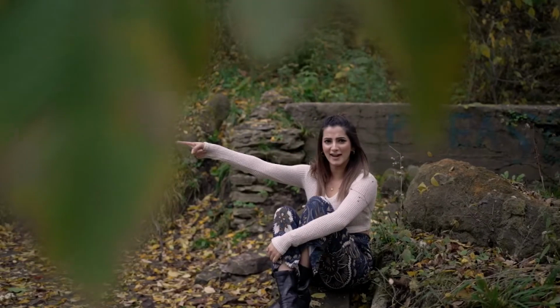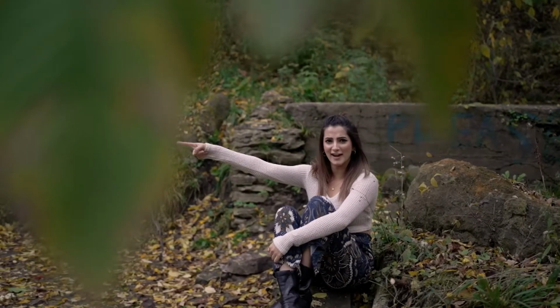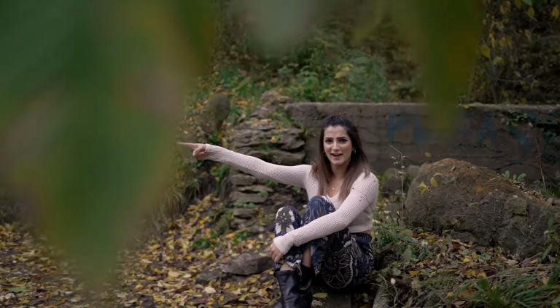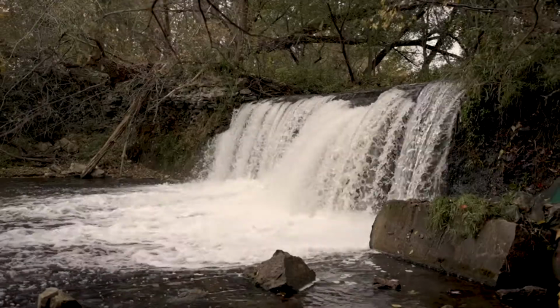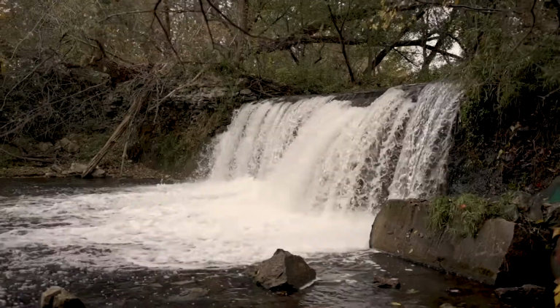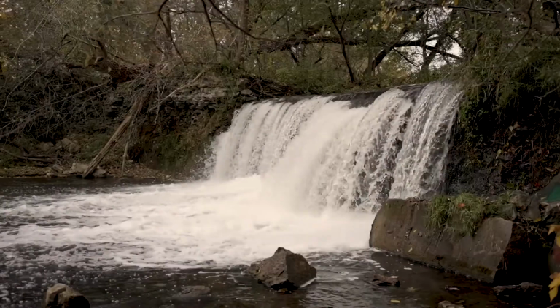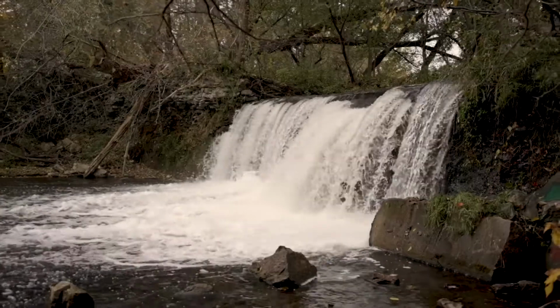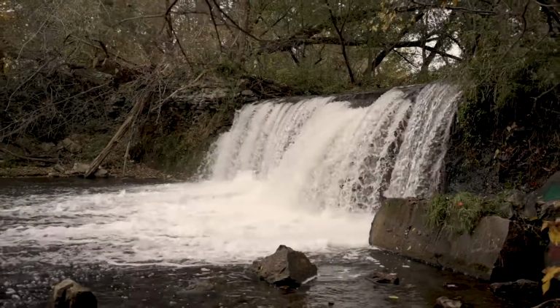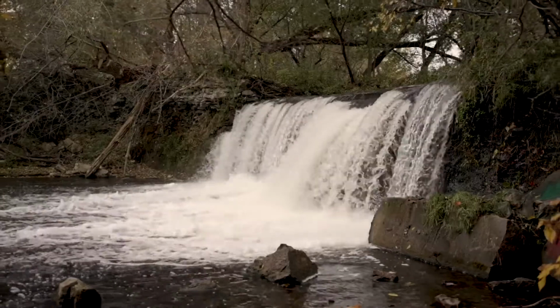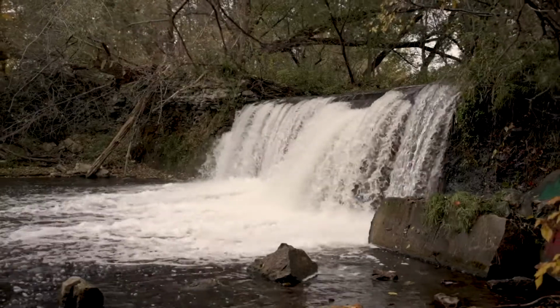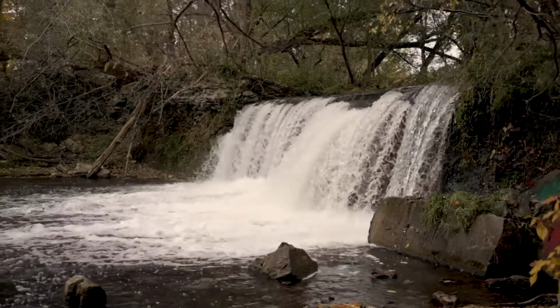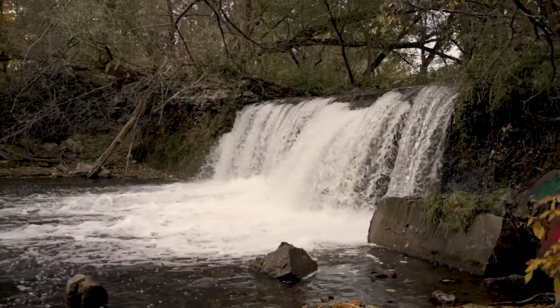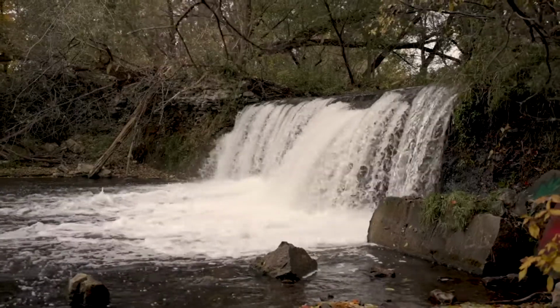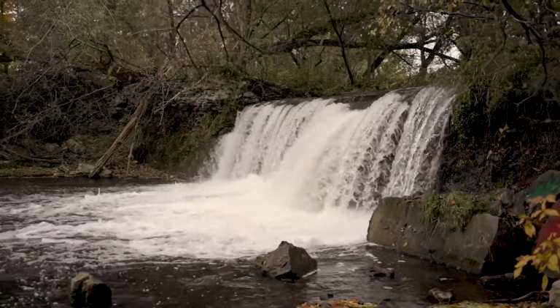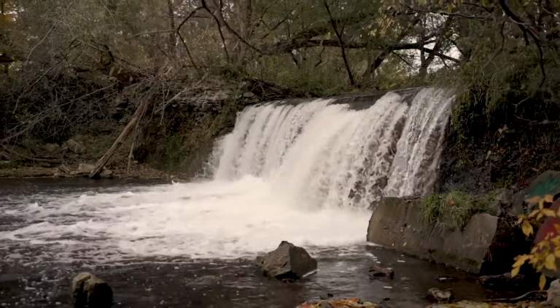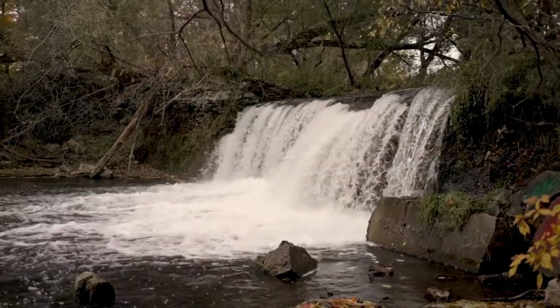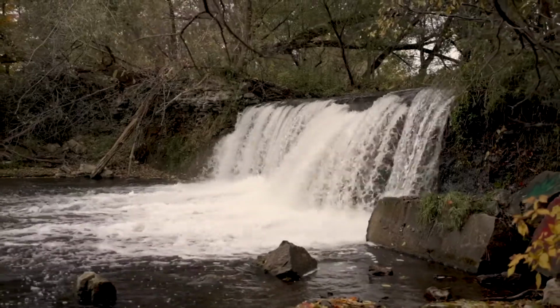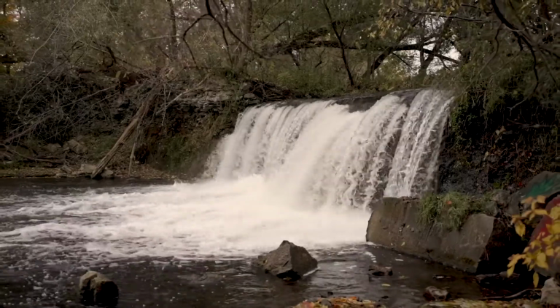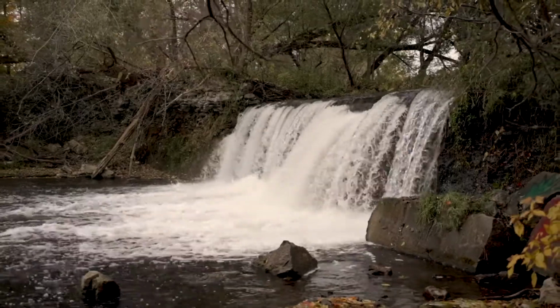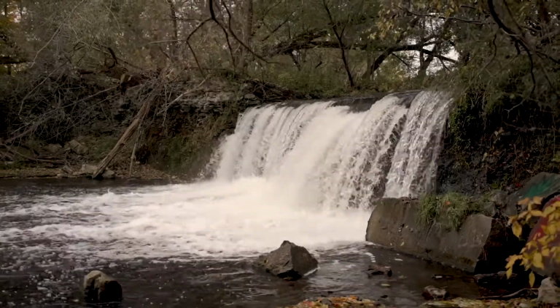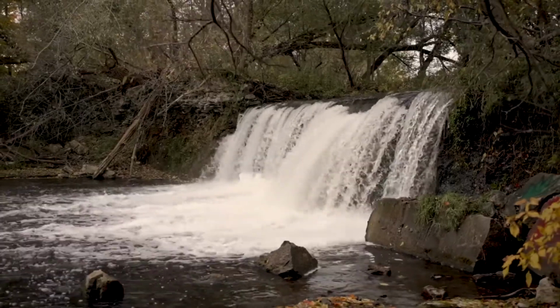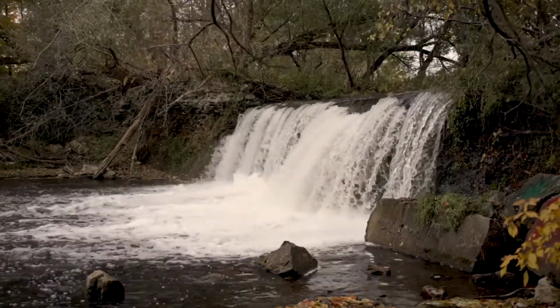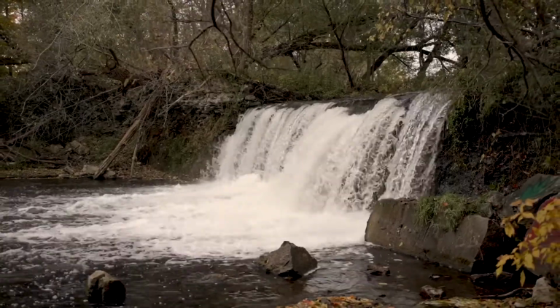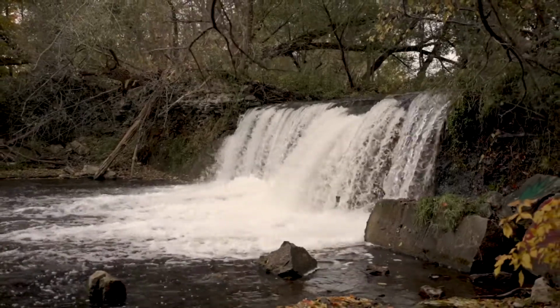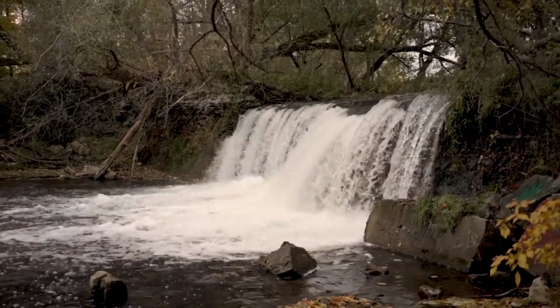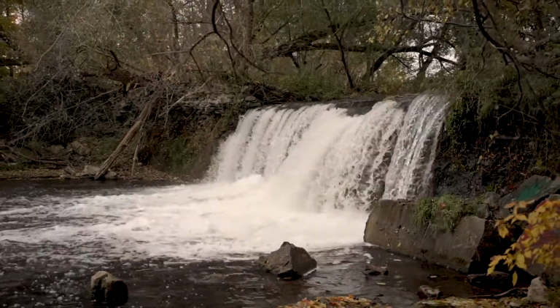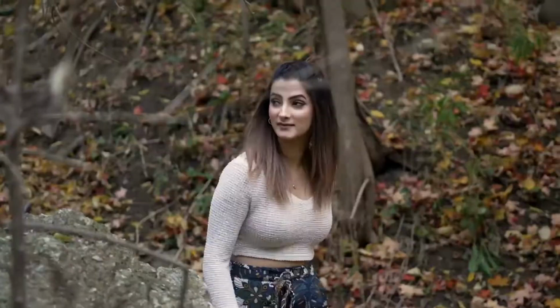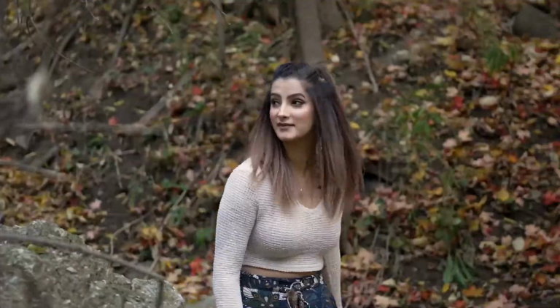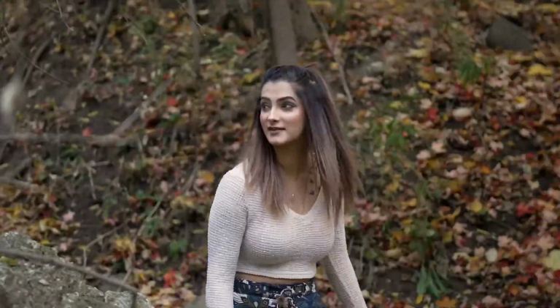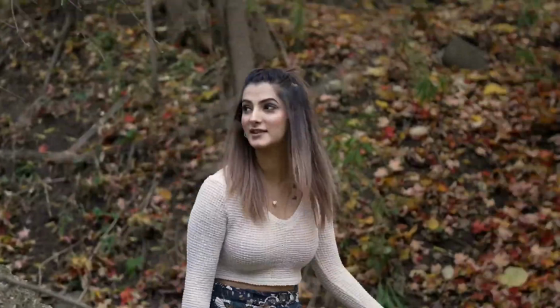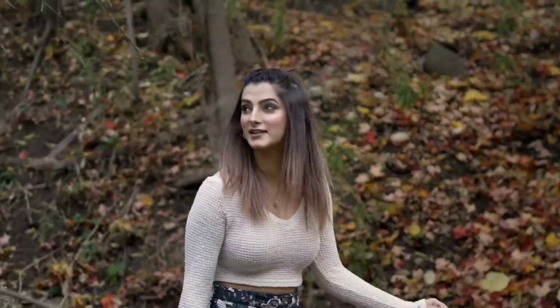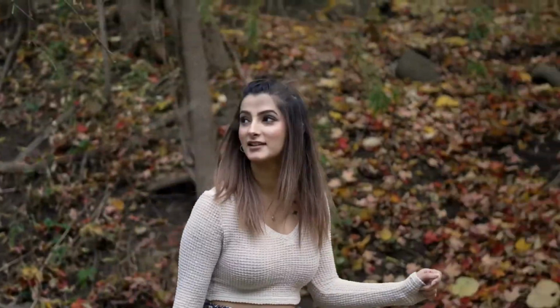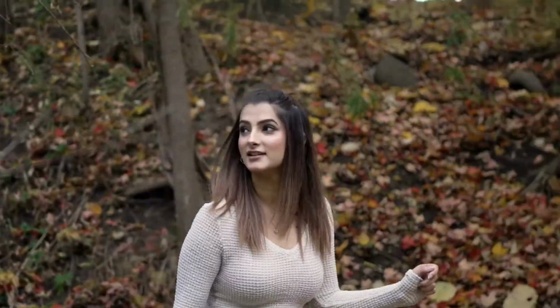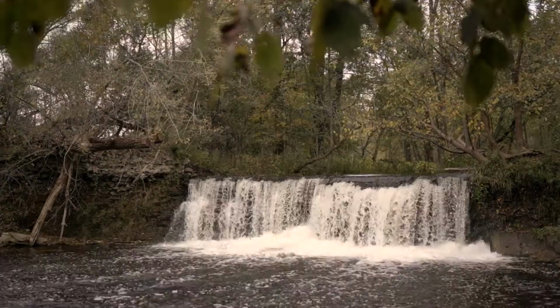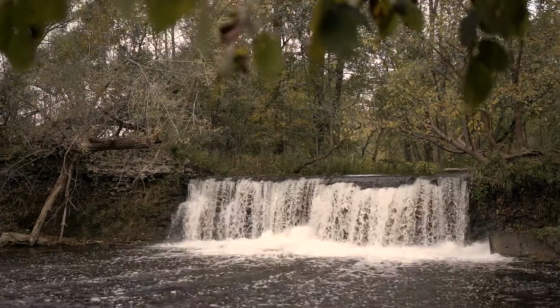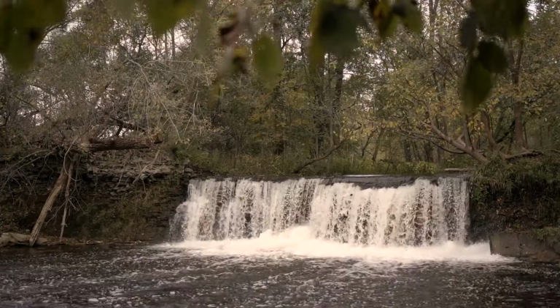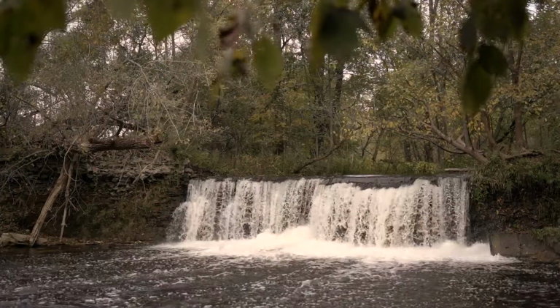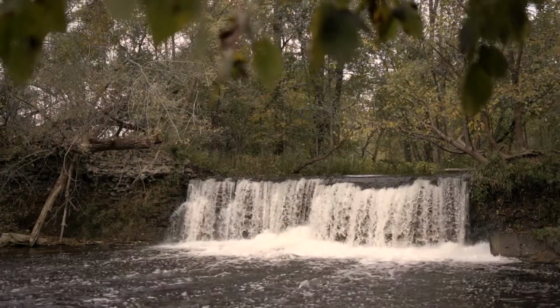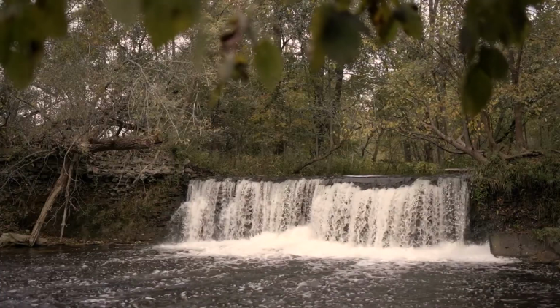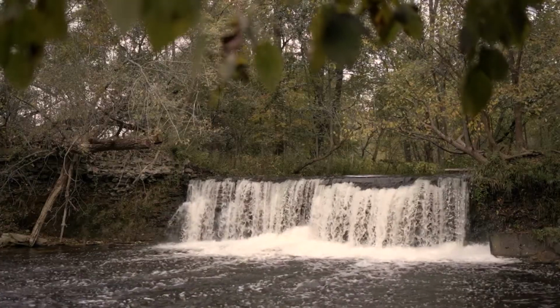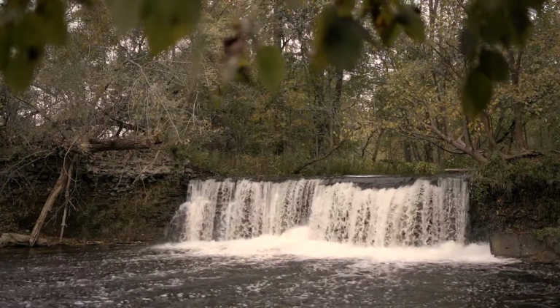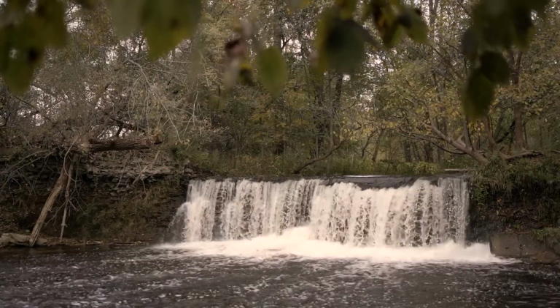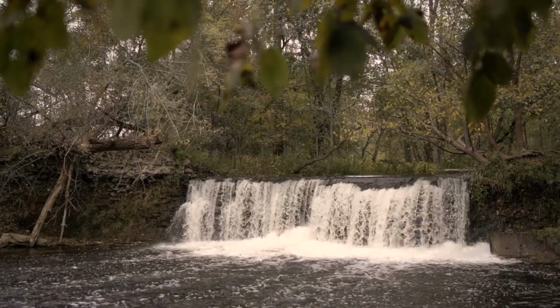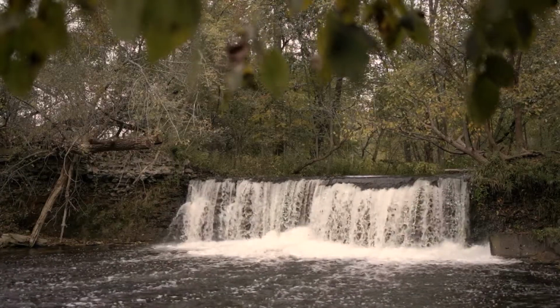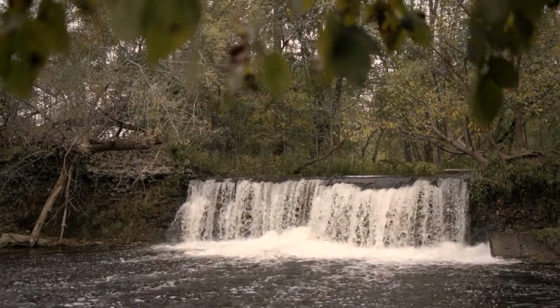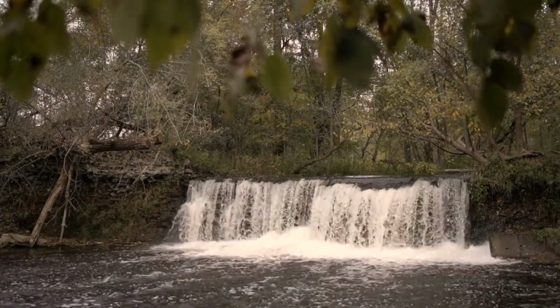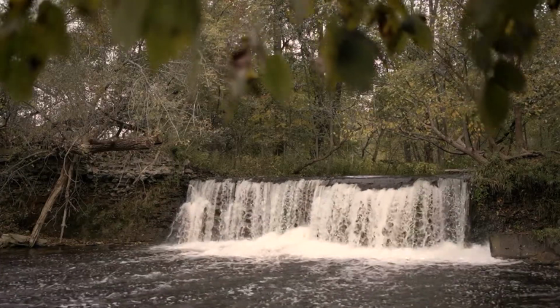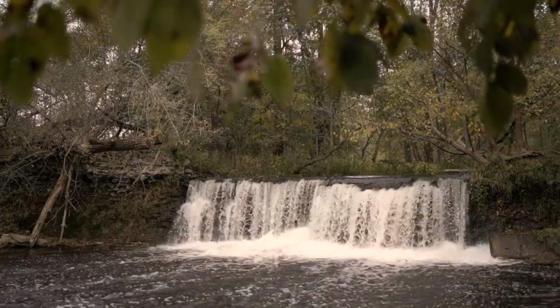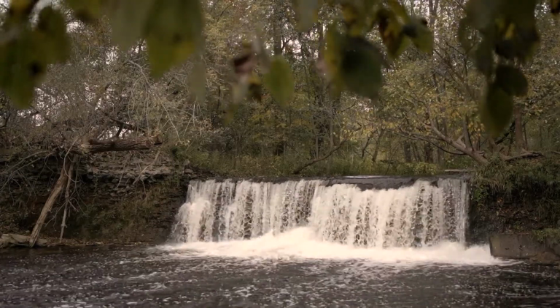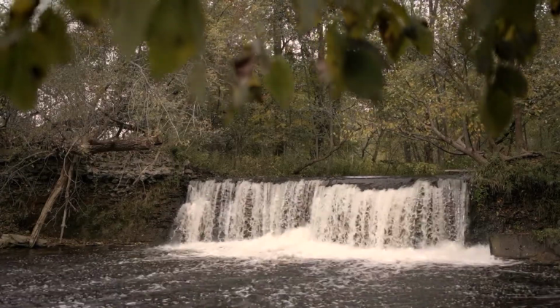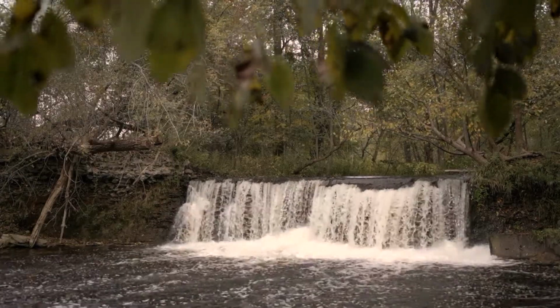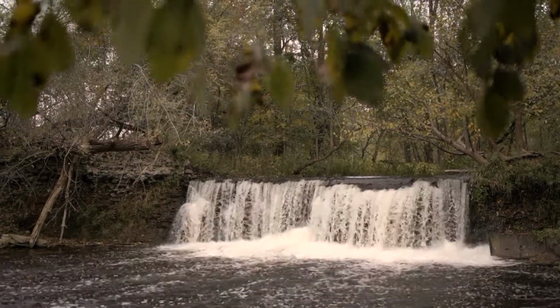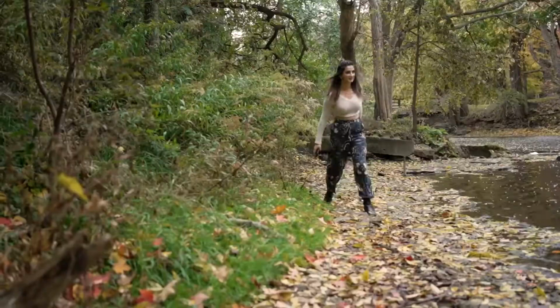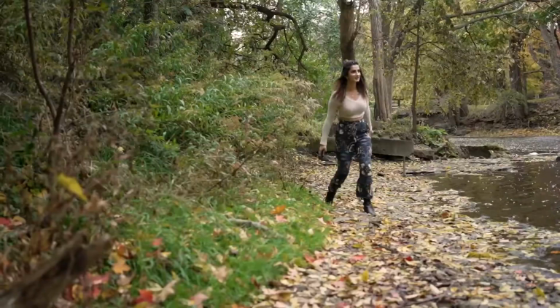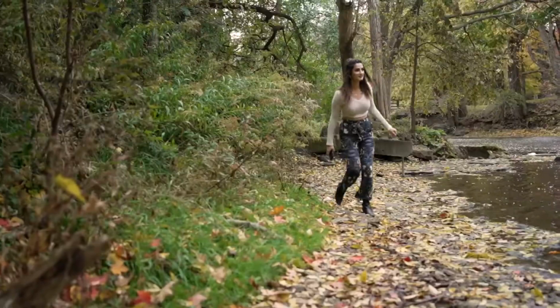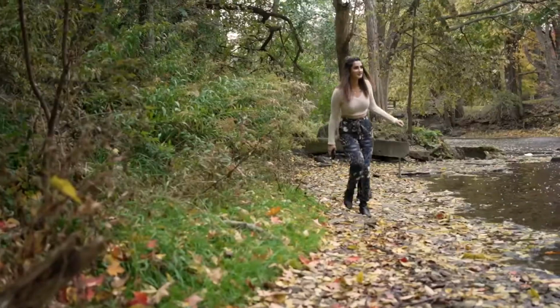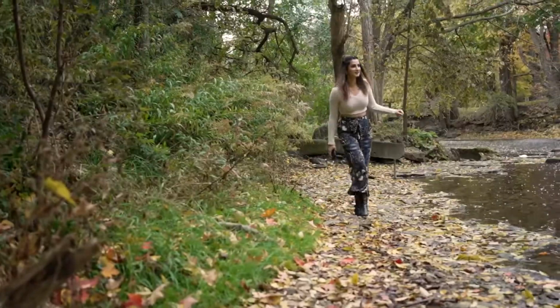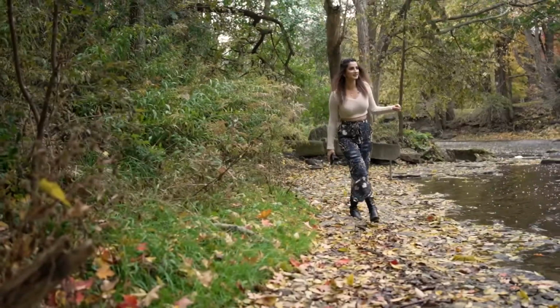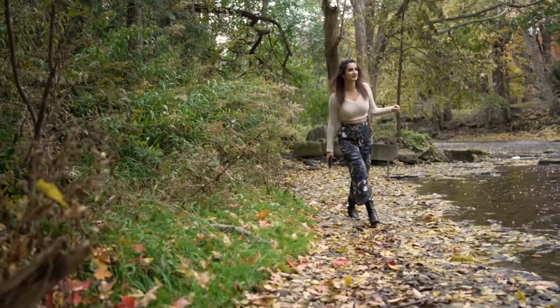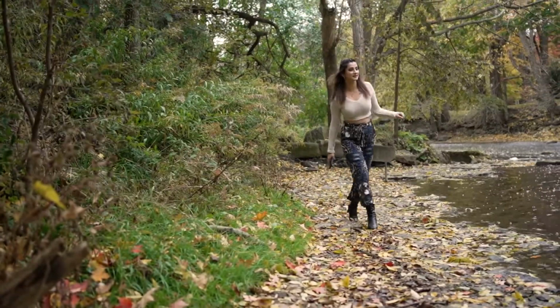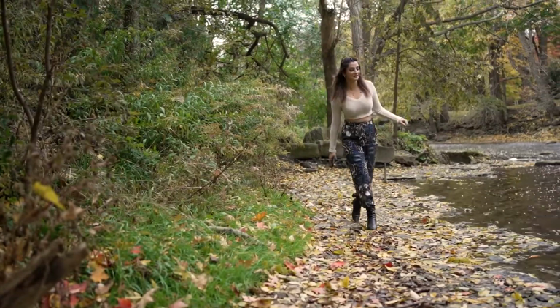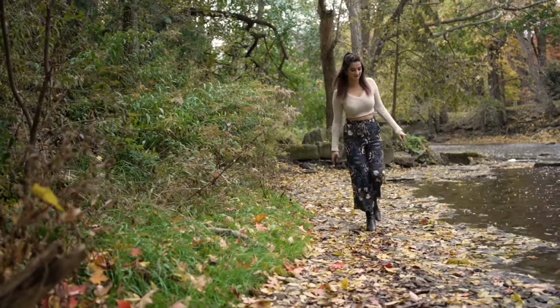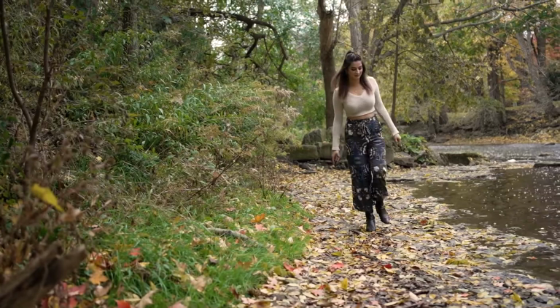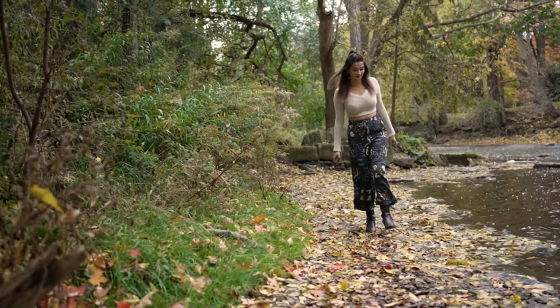Lynn Falls, a hidden gem just outside town, is a six-foot waterfall, perfect for photos and a family outing.